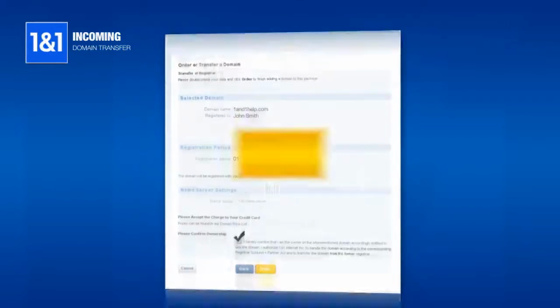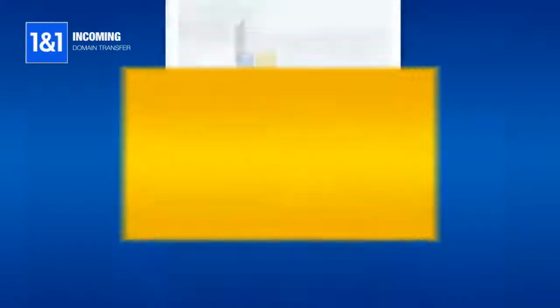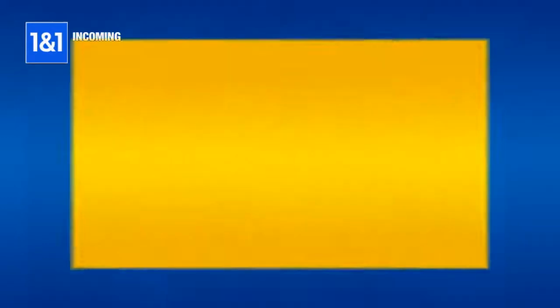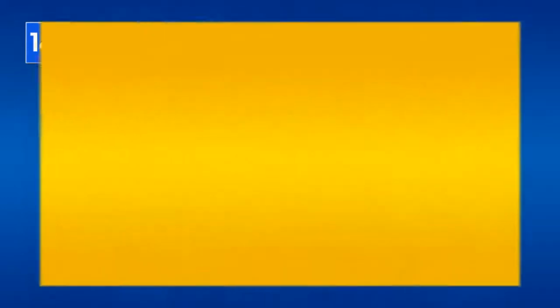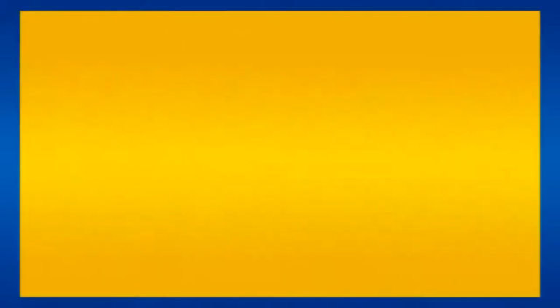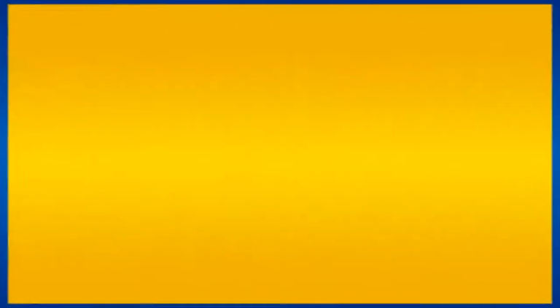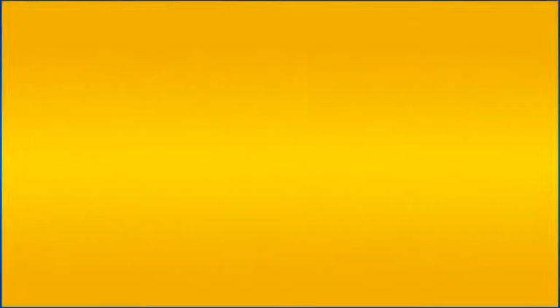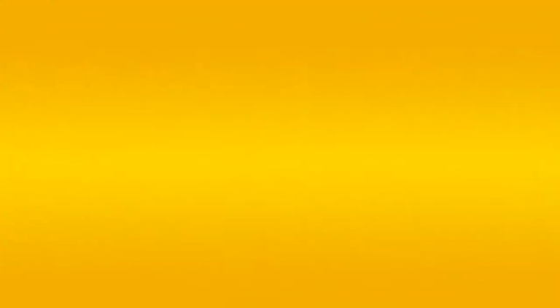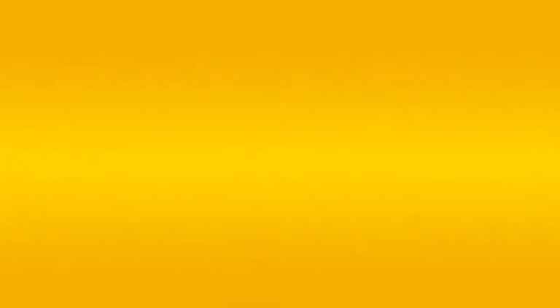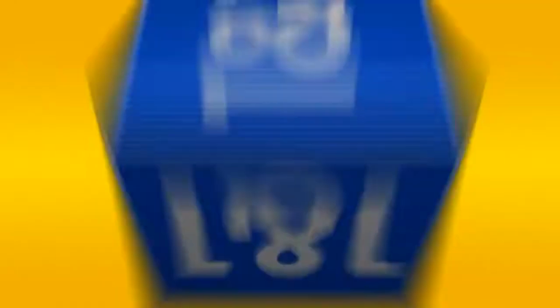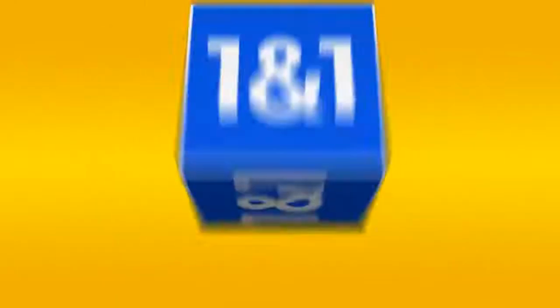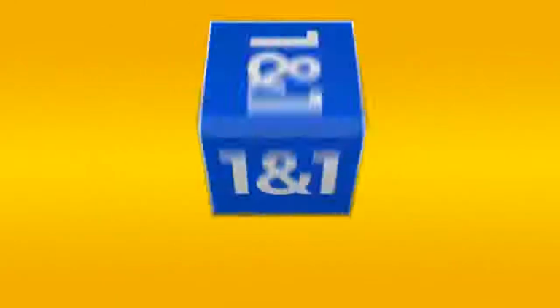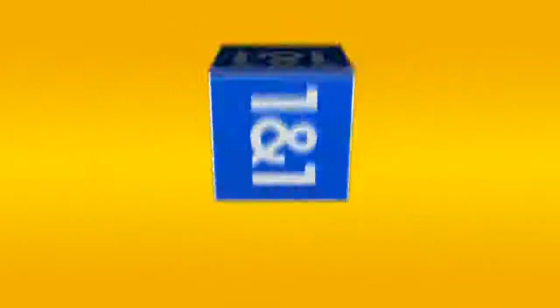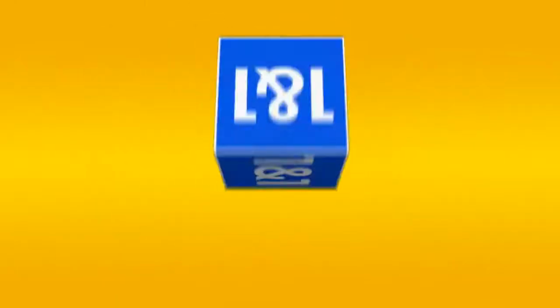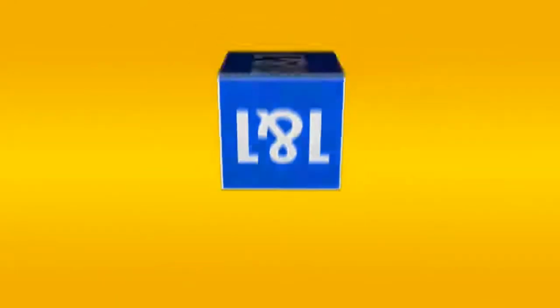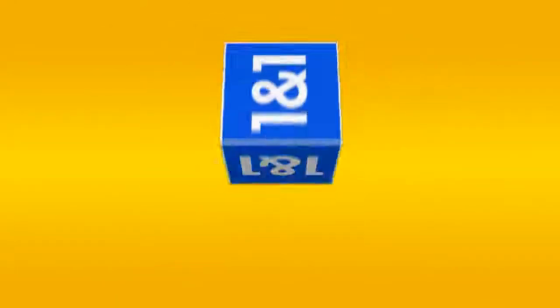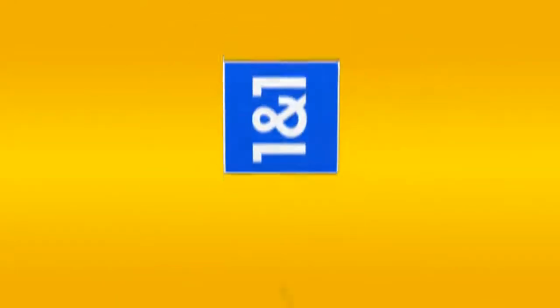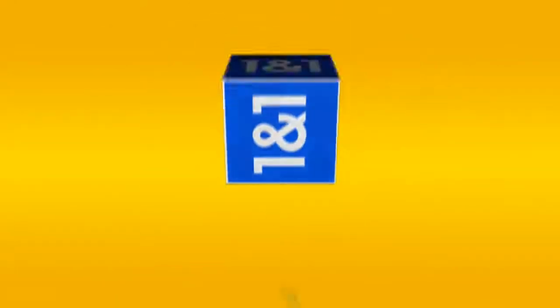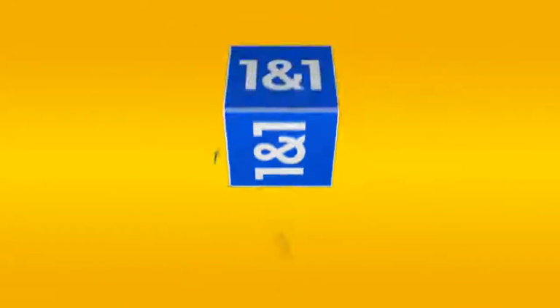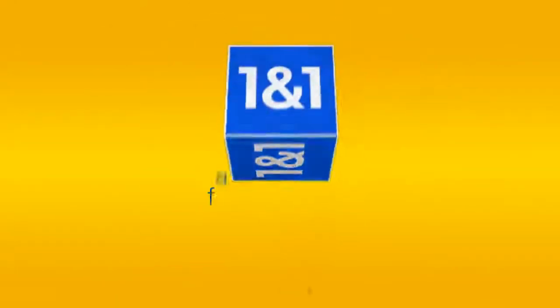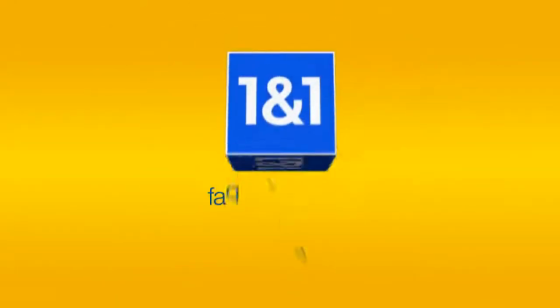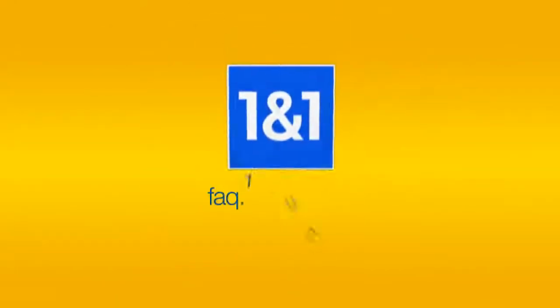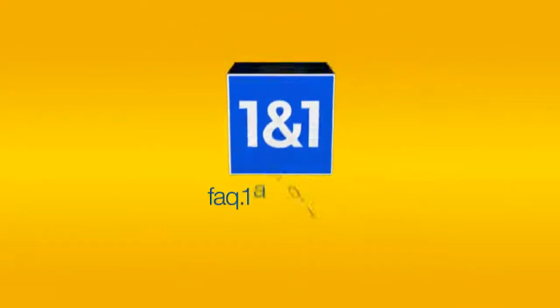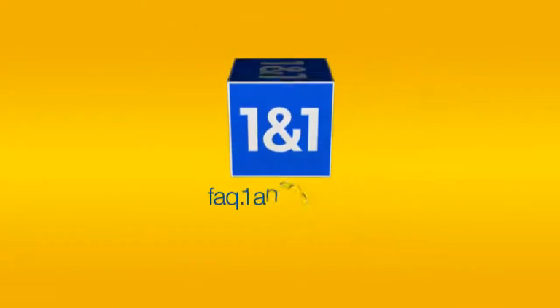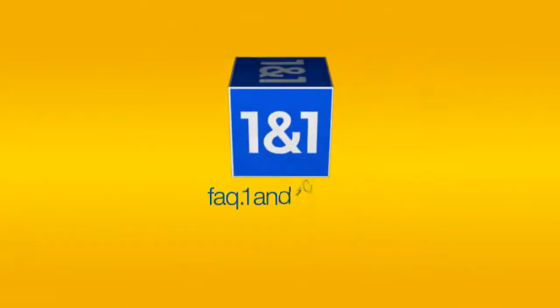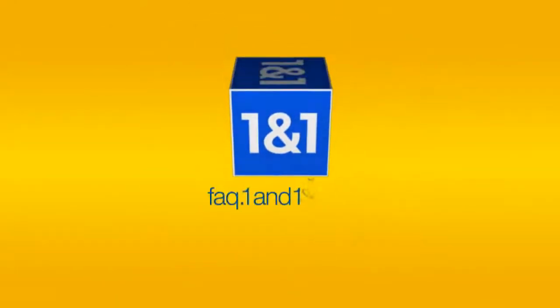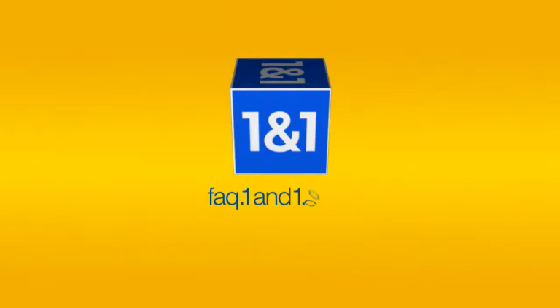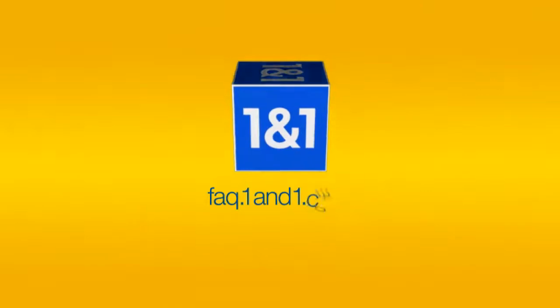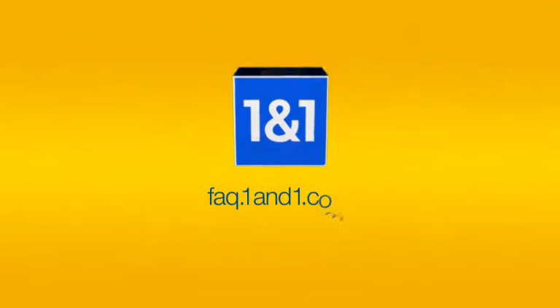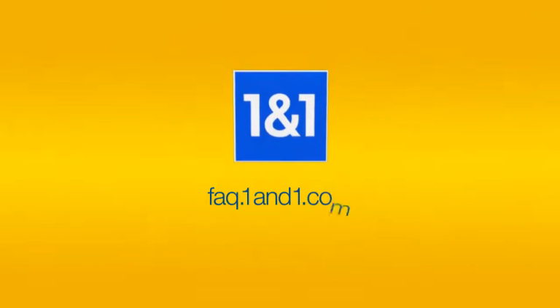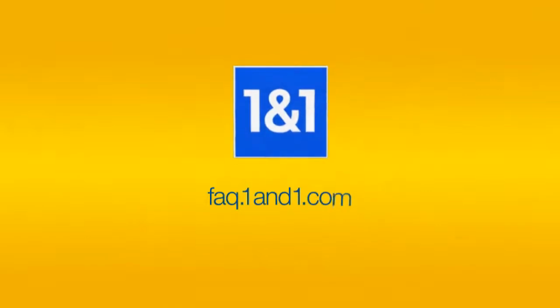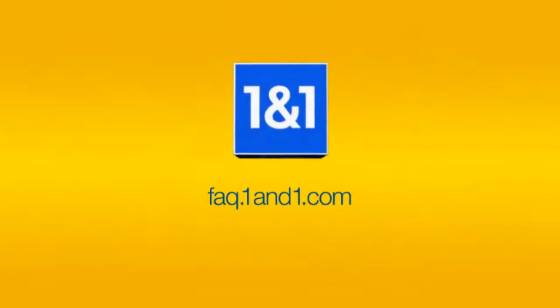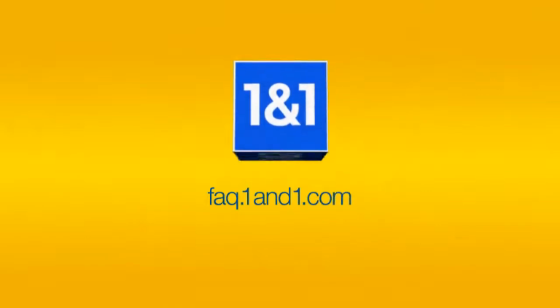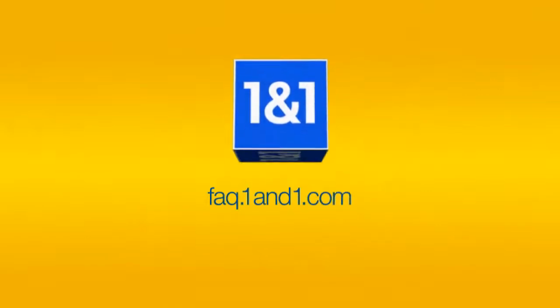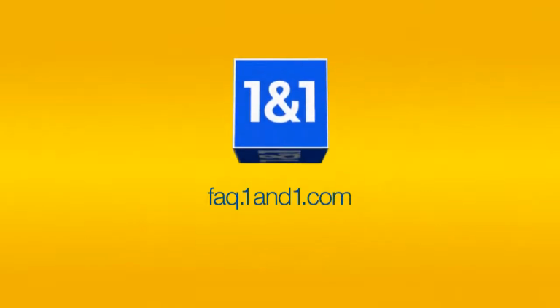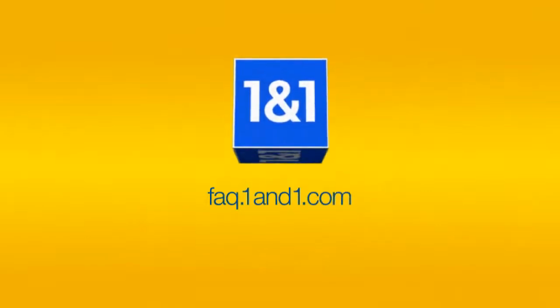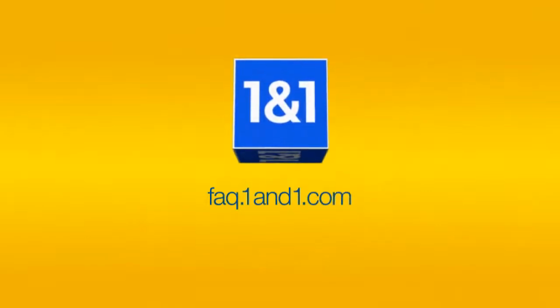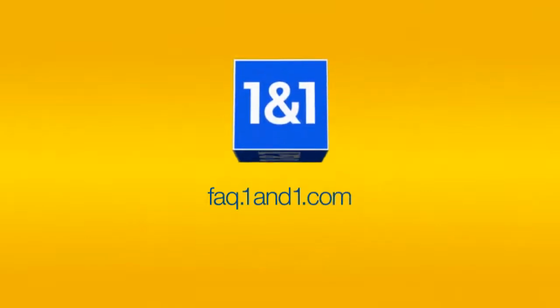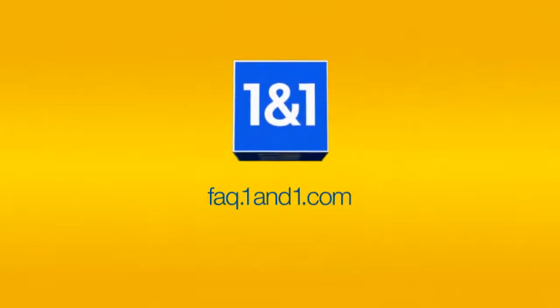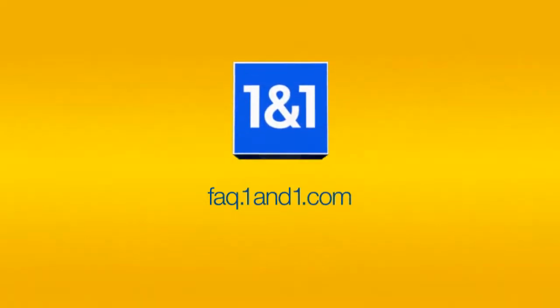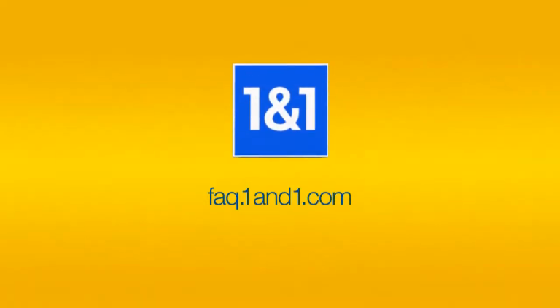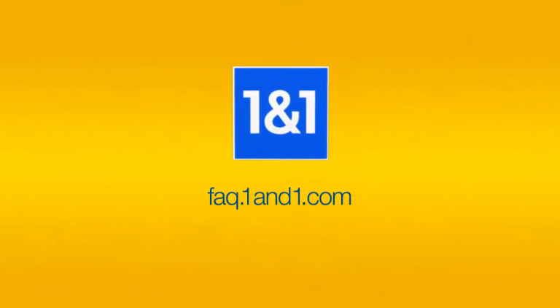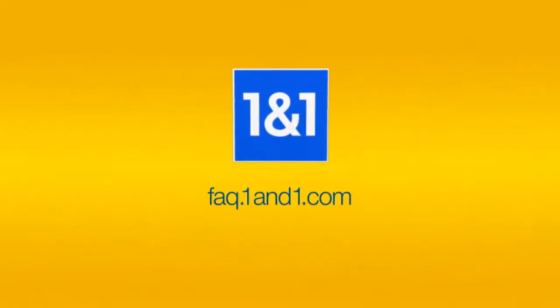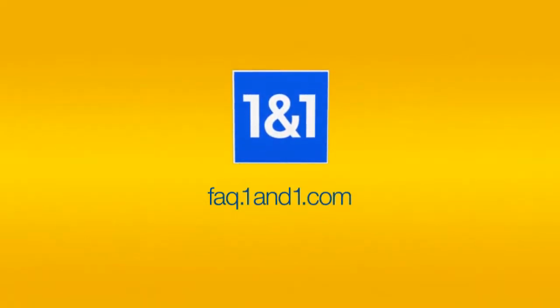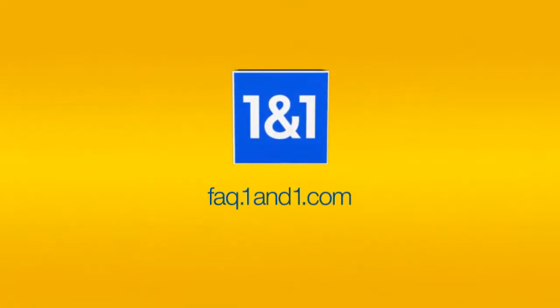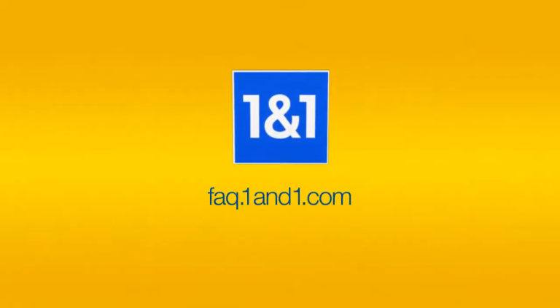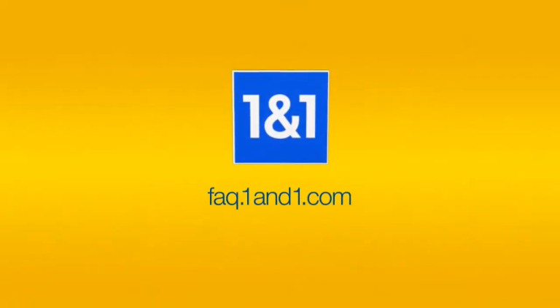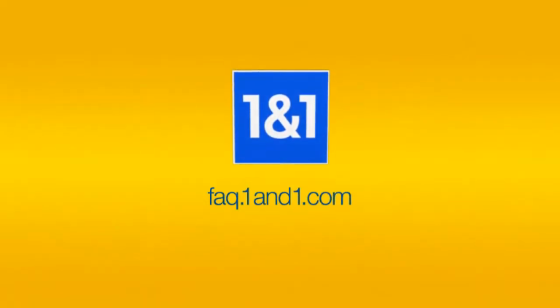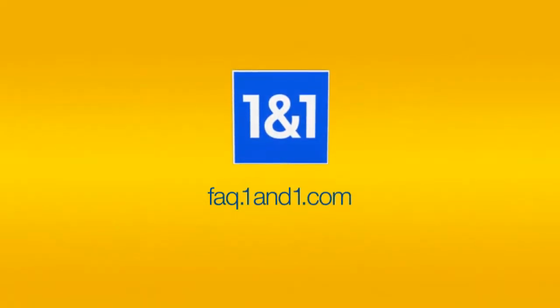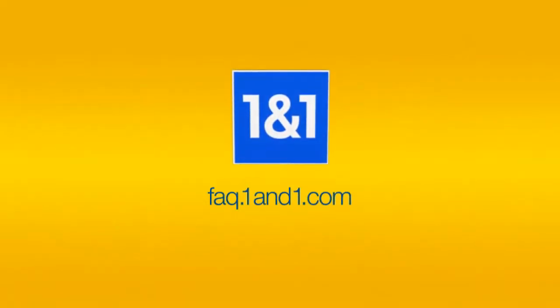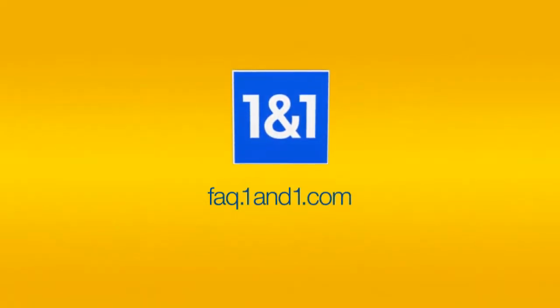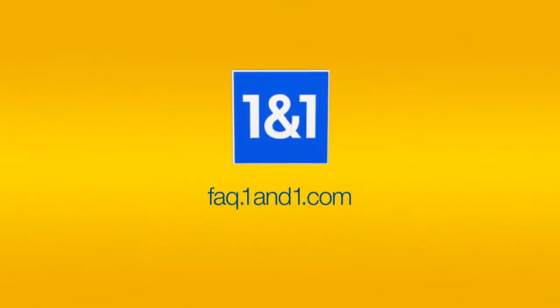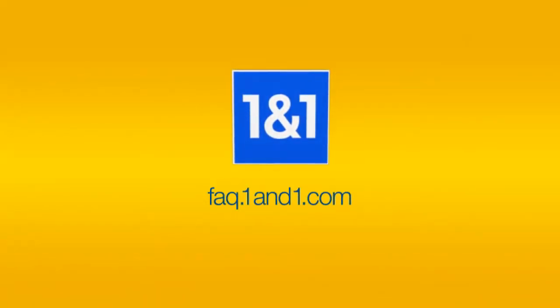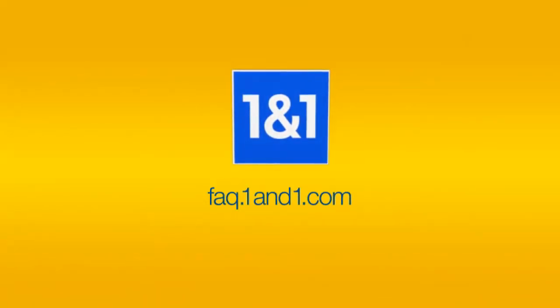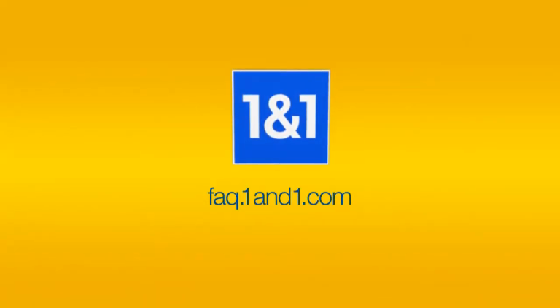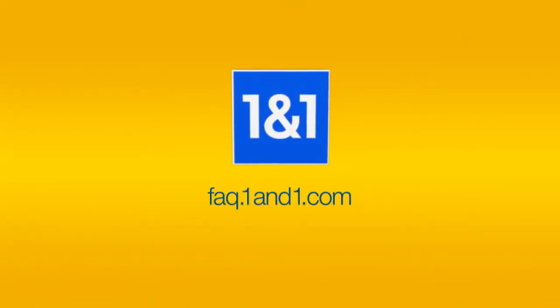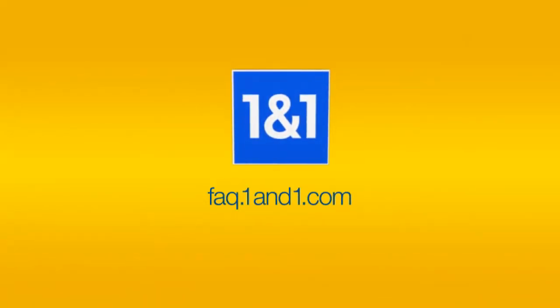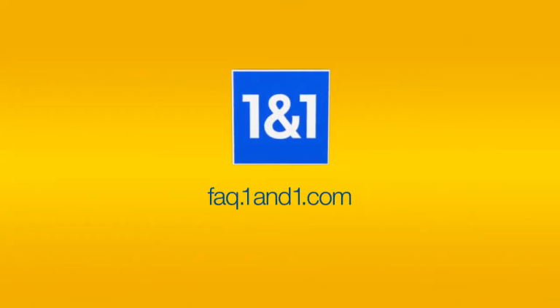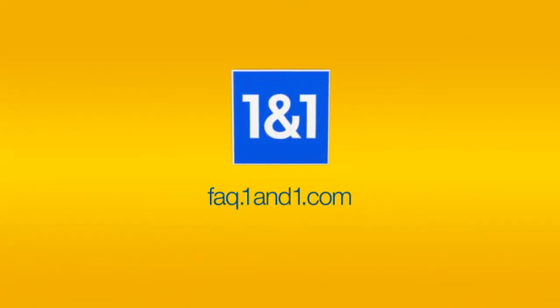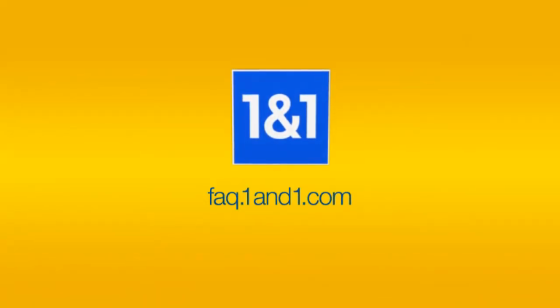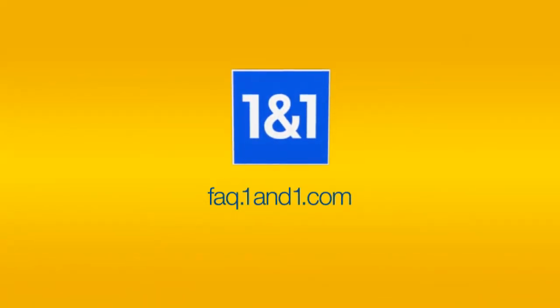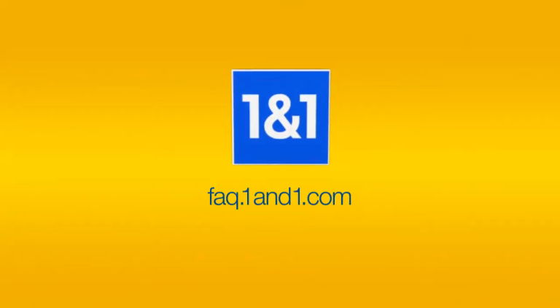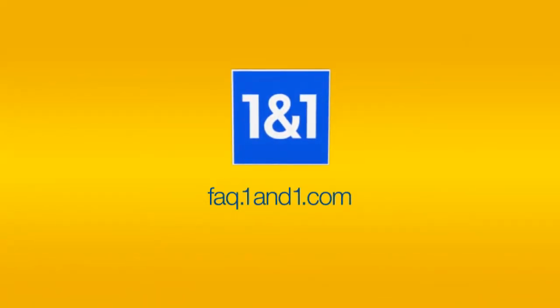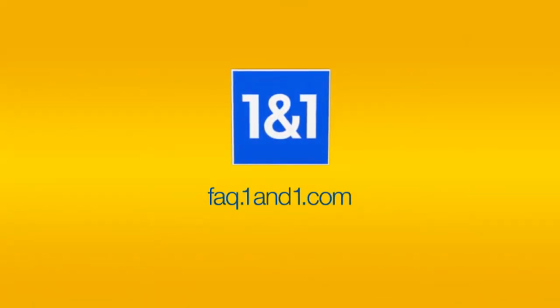For further information, please visit FAQ.1&1.com. Thank you for using 1&1.